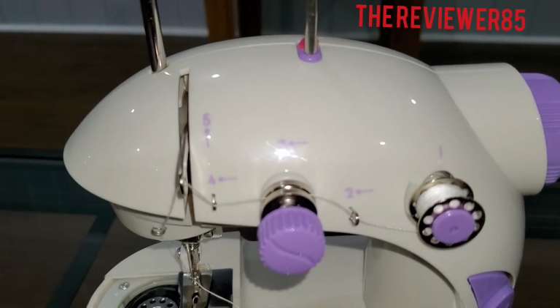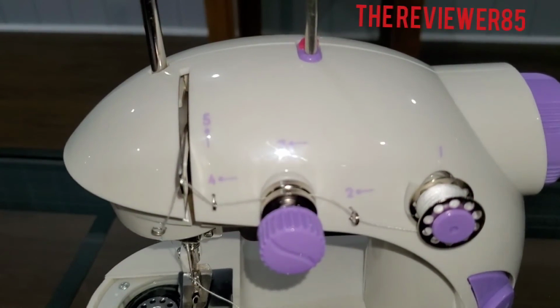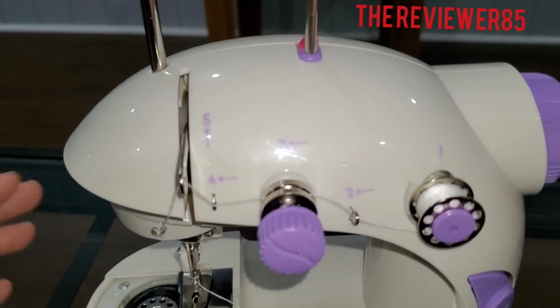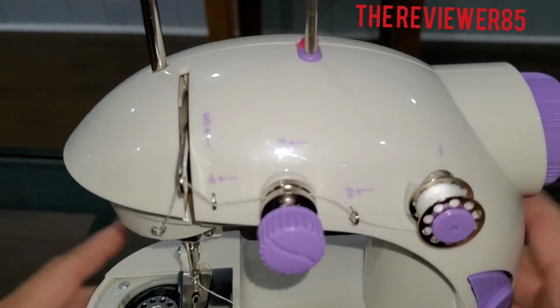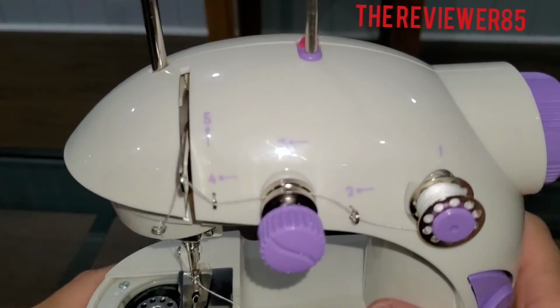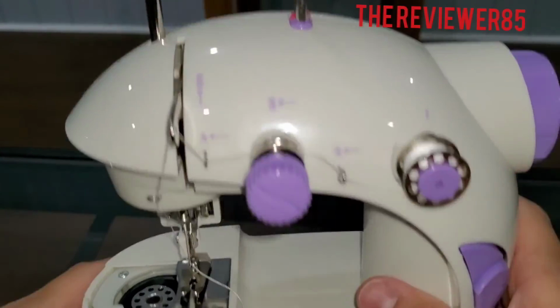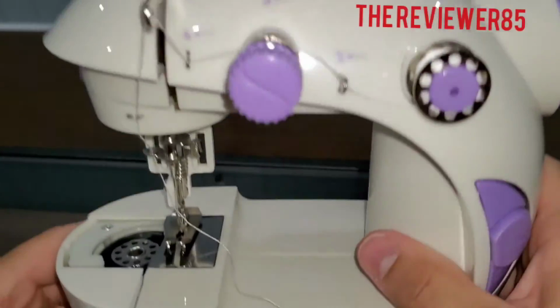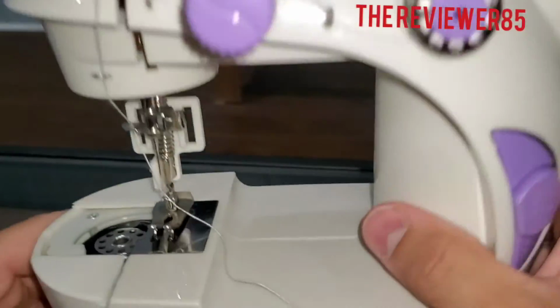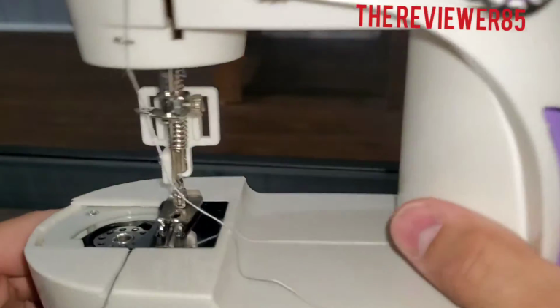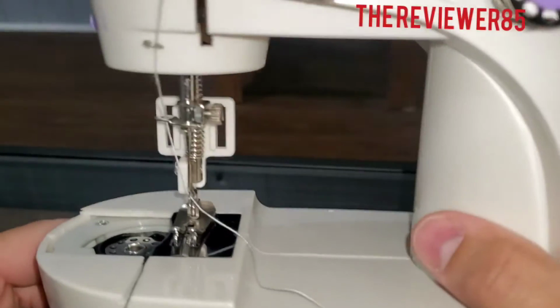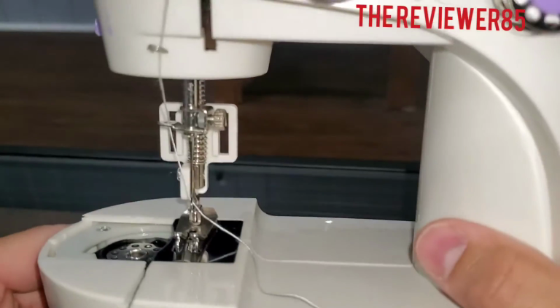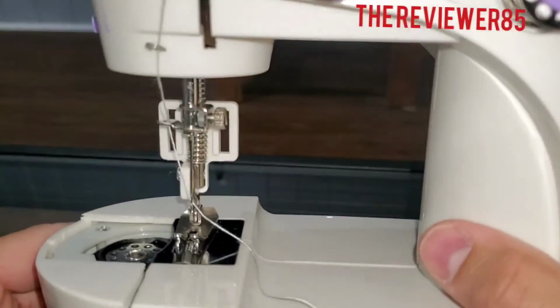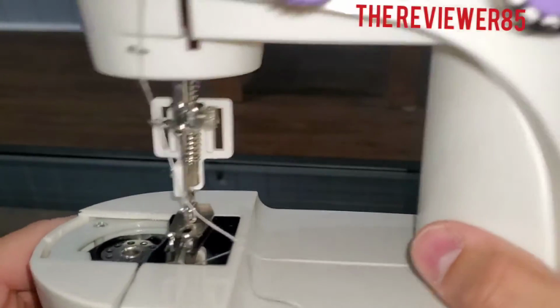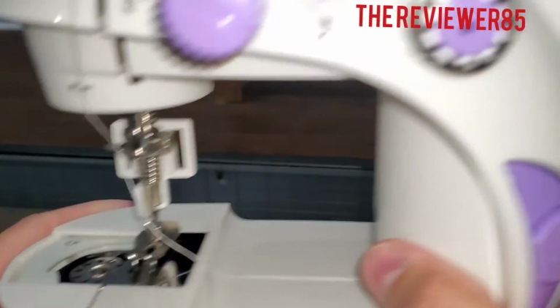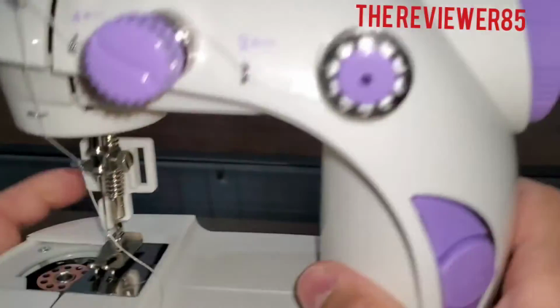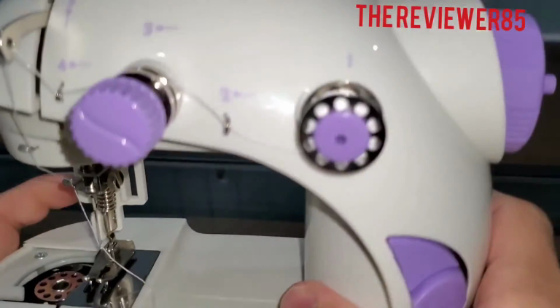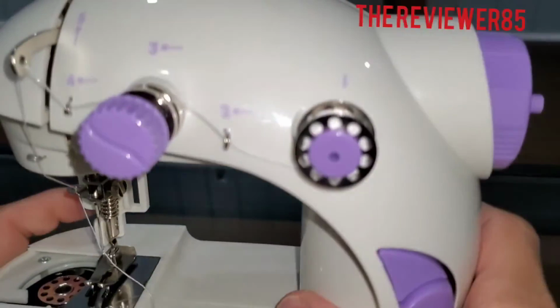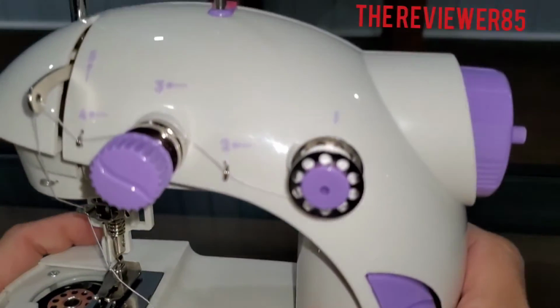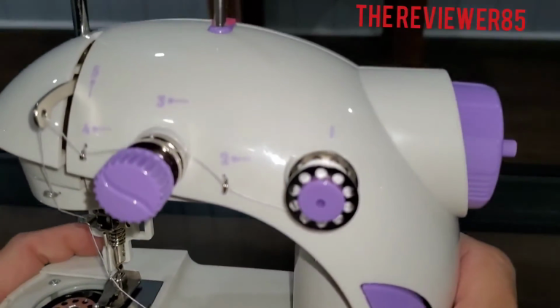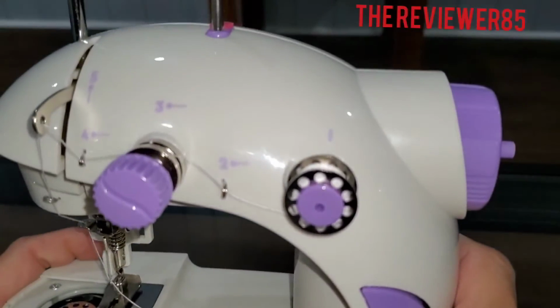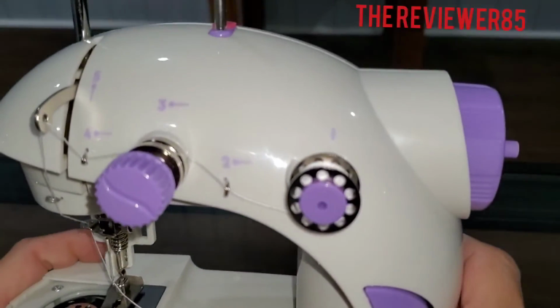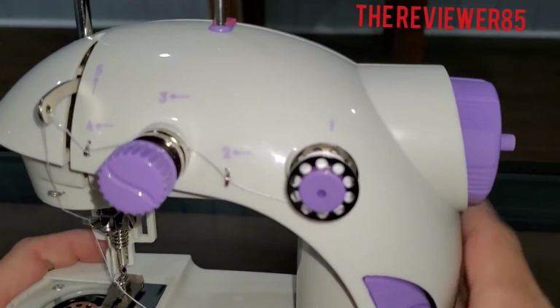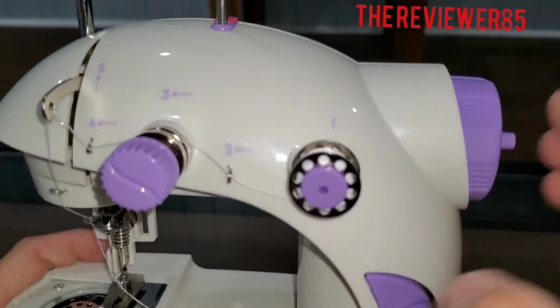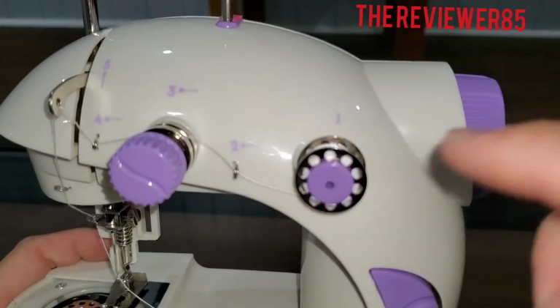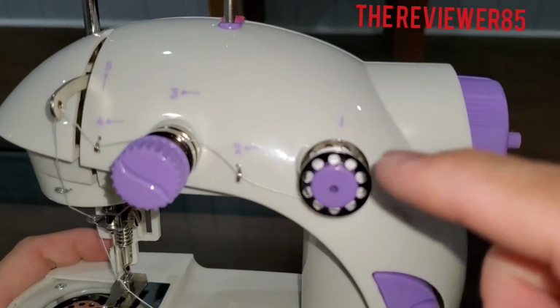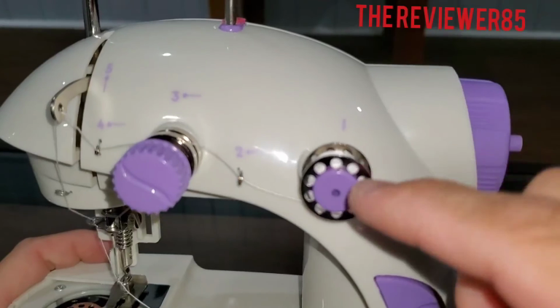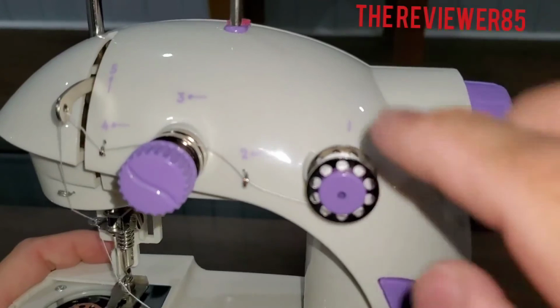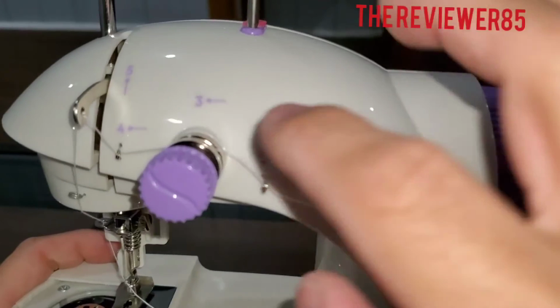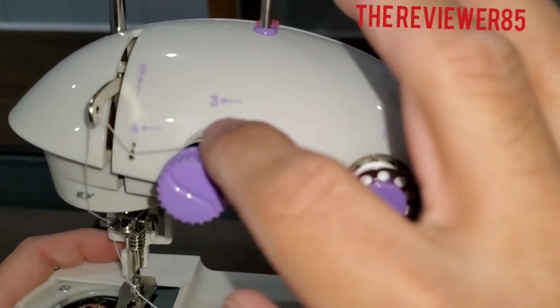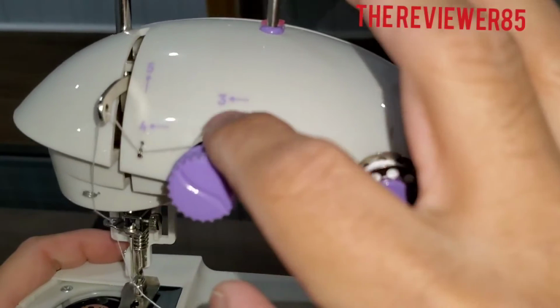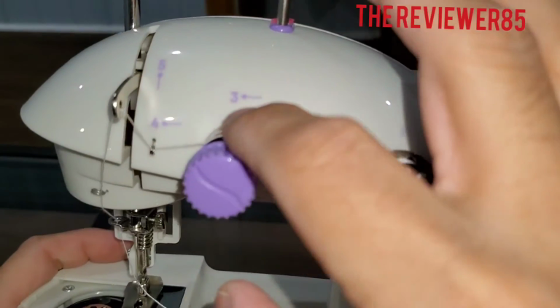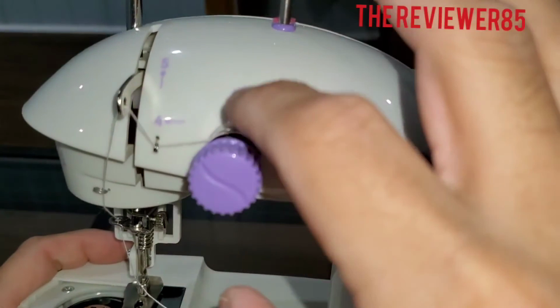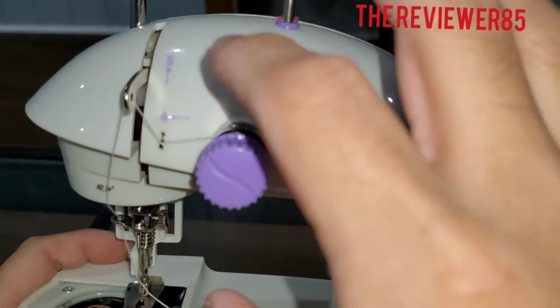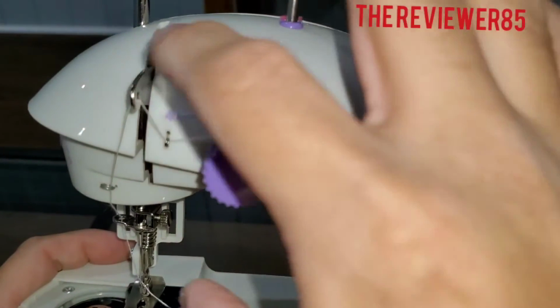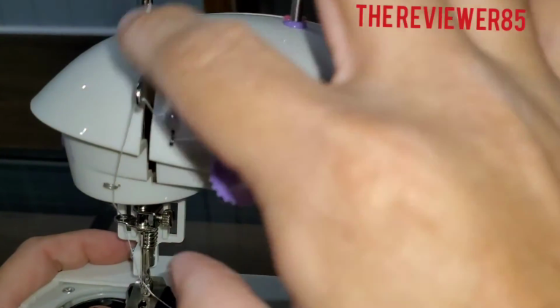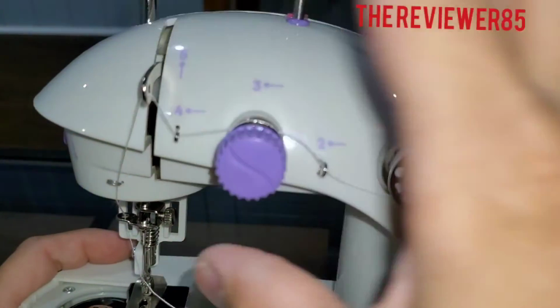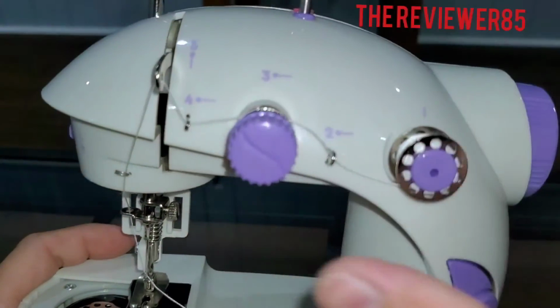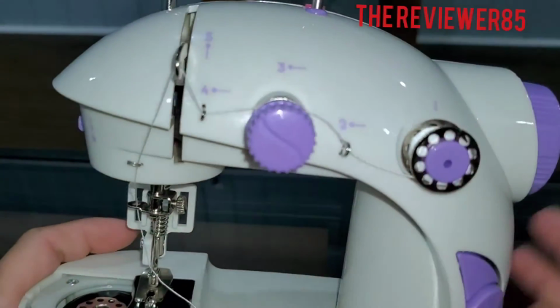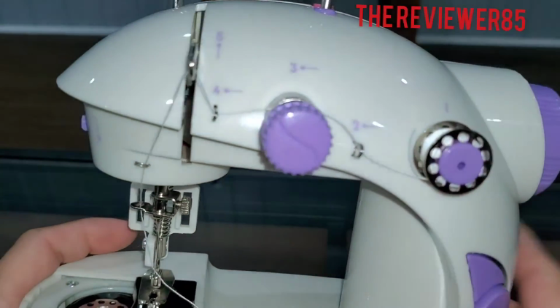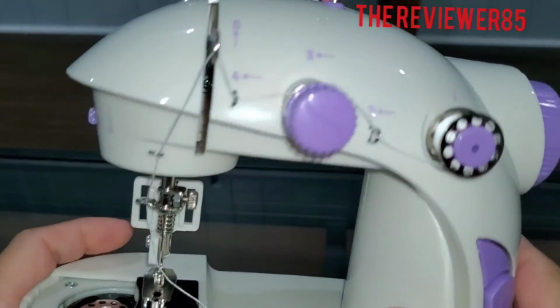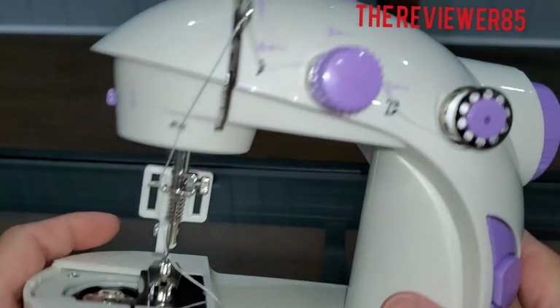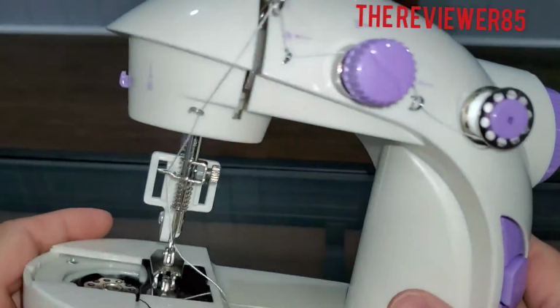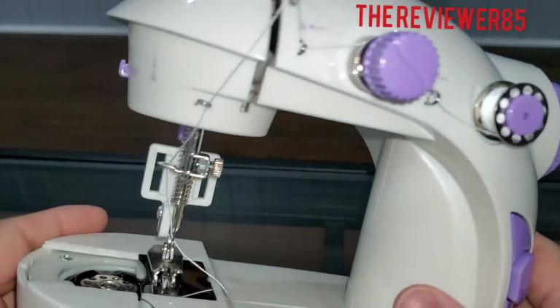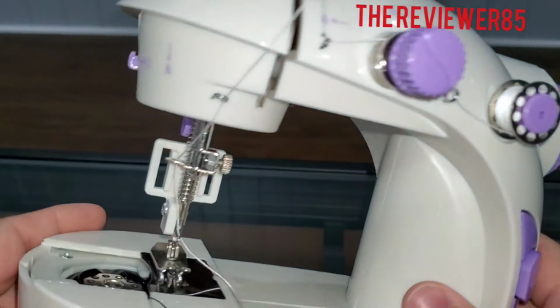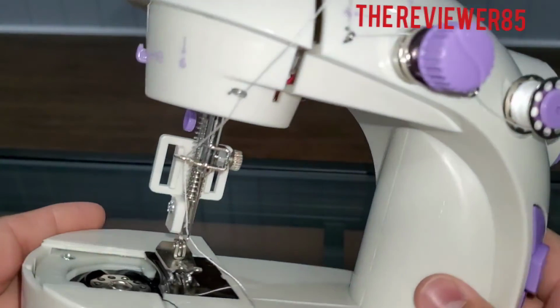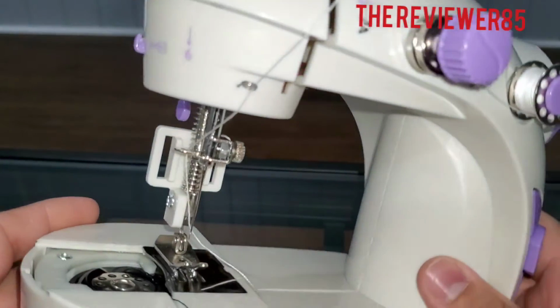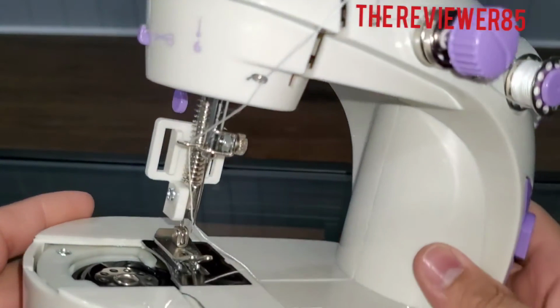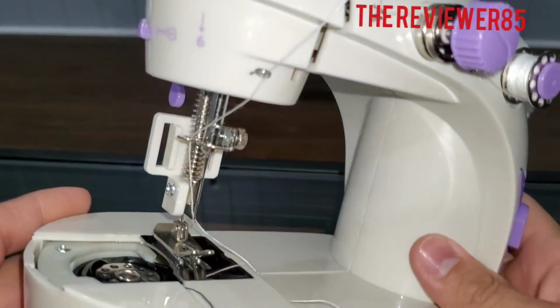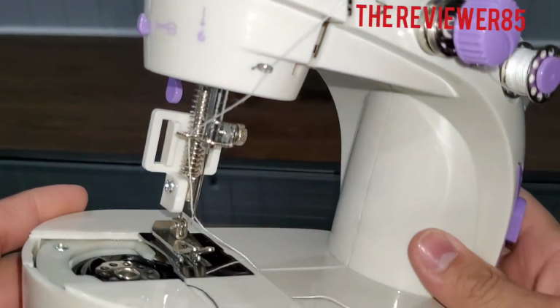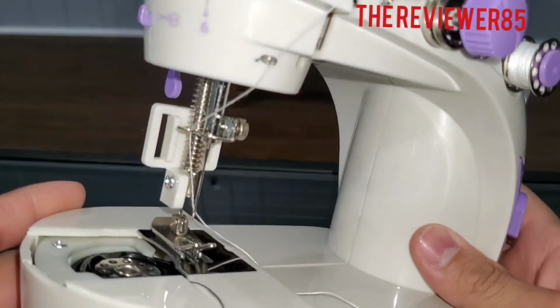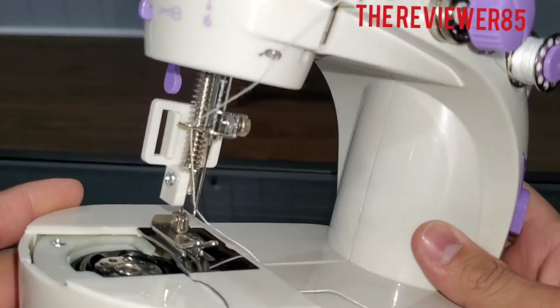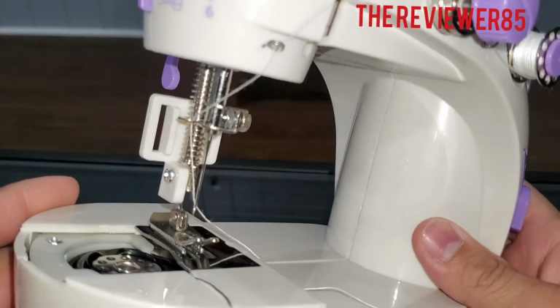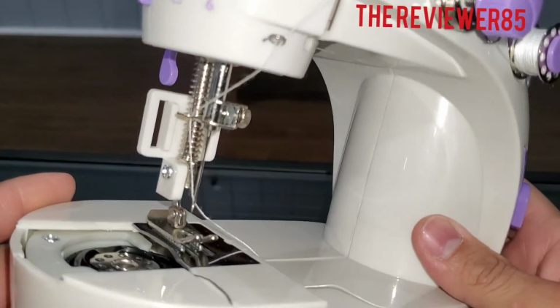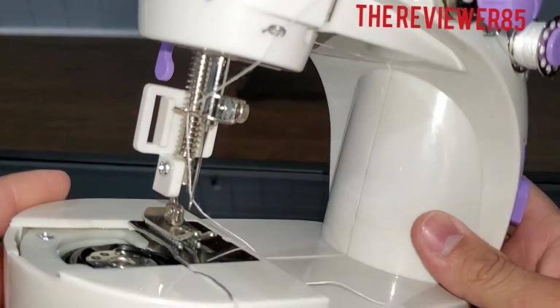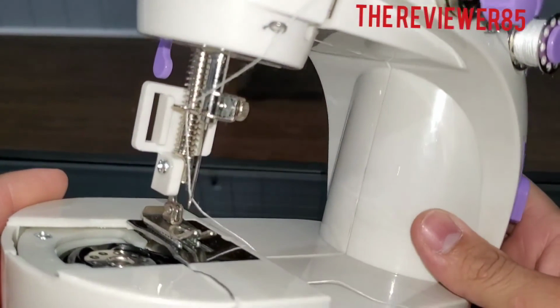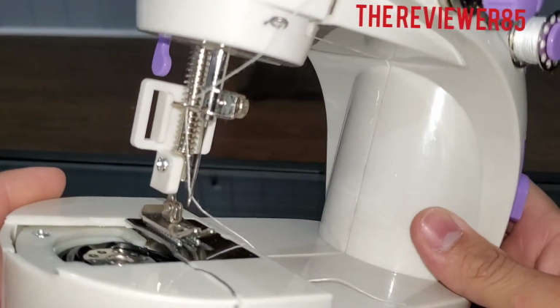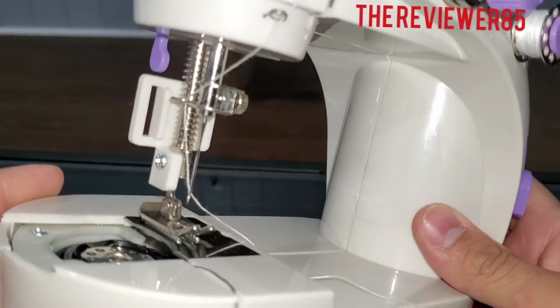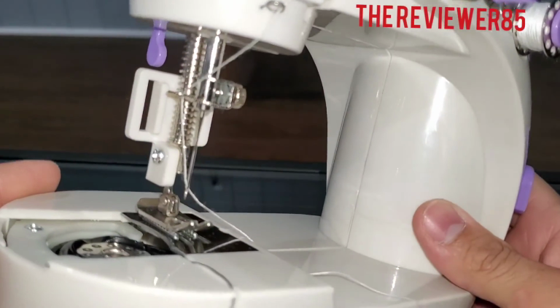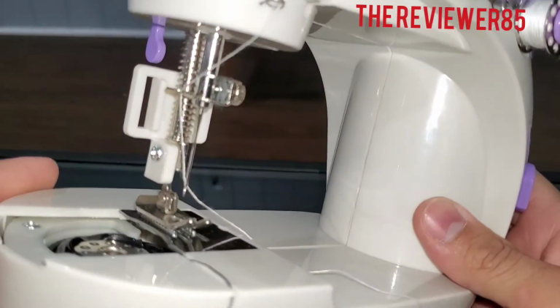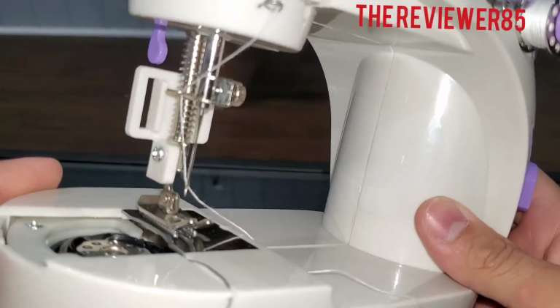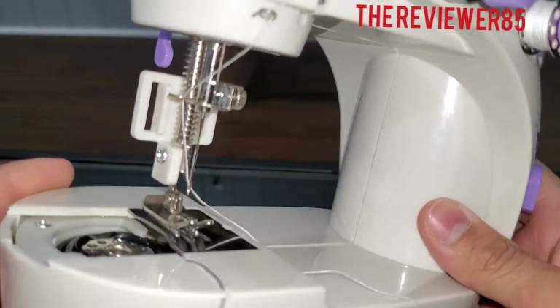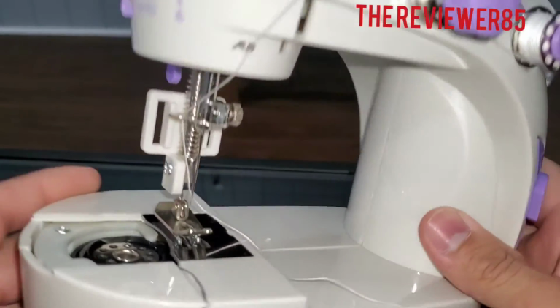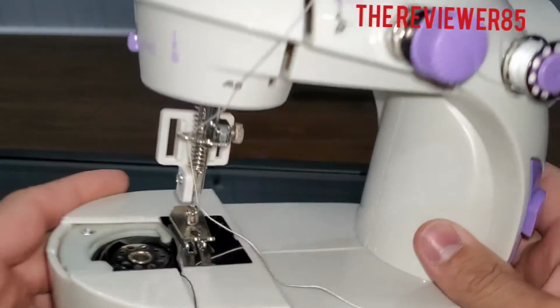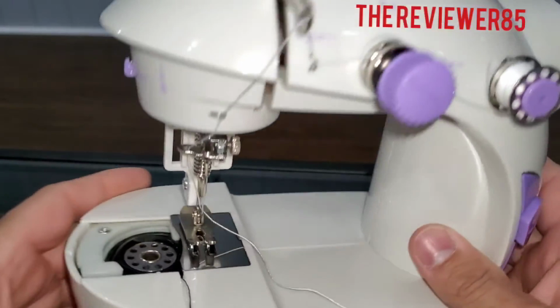Okay, so that's how you do that one — you start, go all around, bring it down, and into your needle.